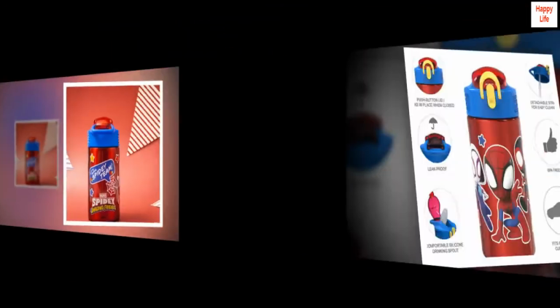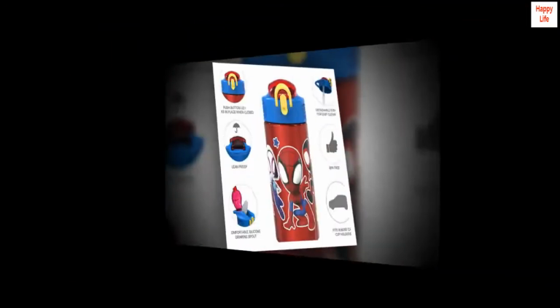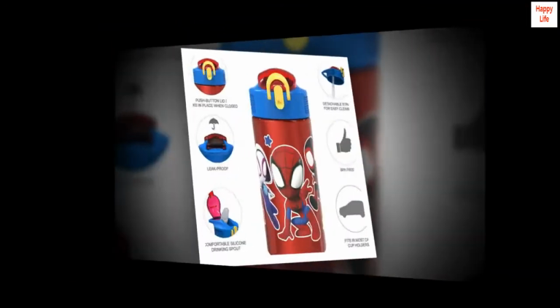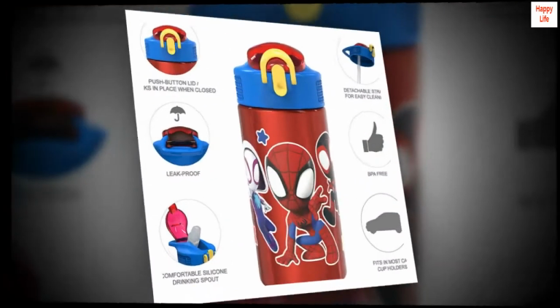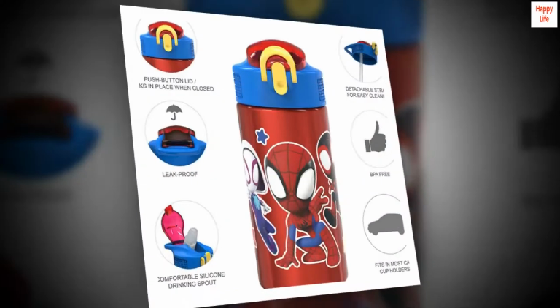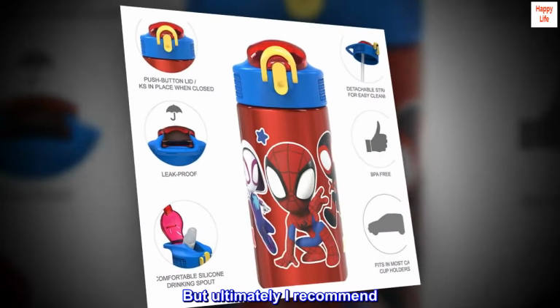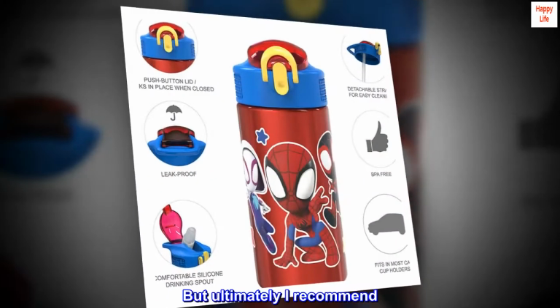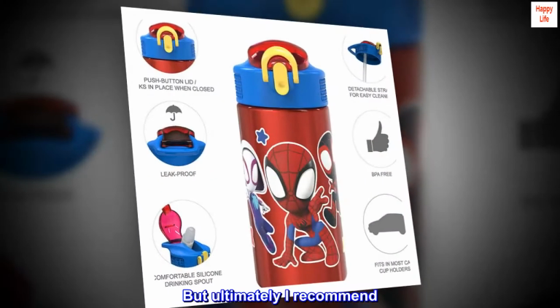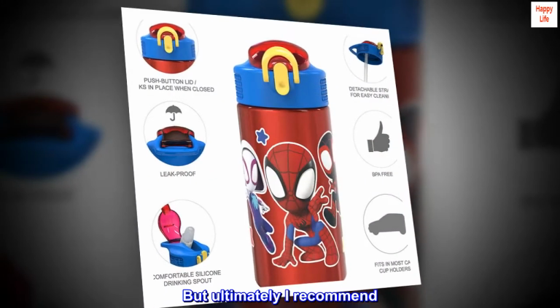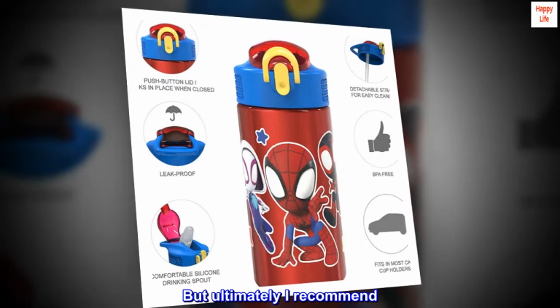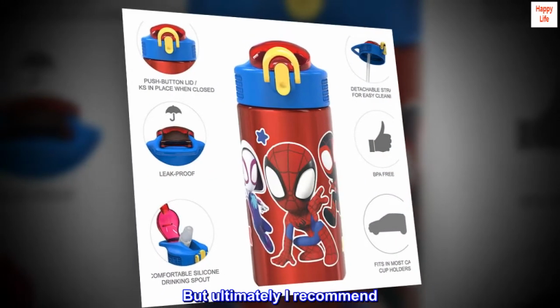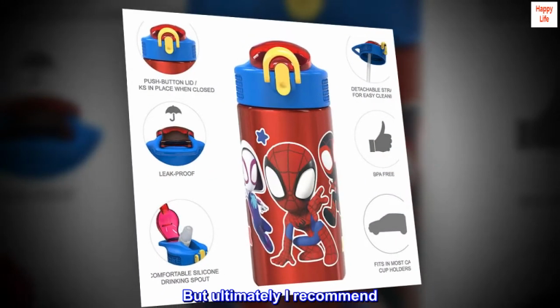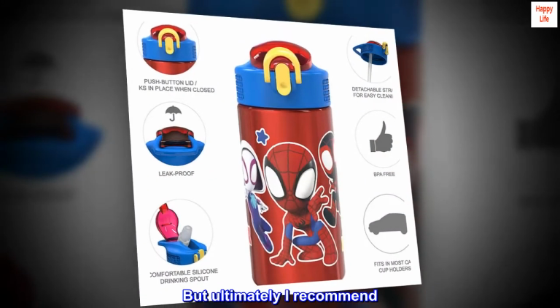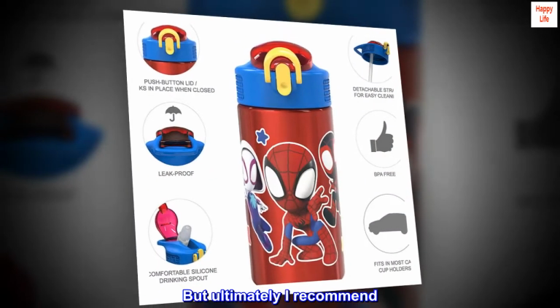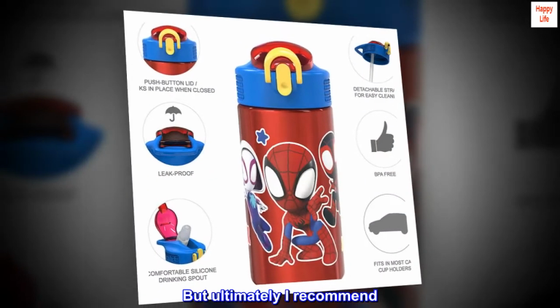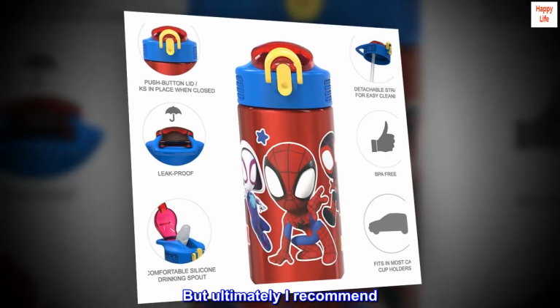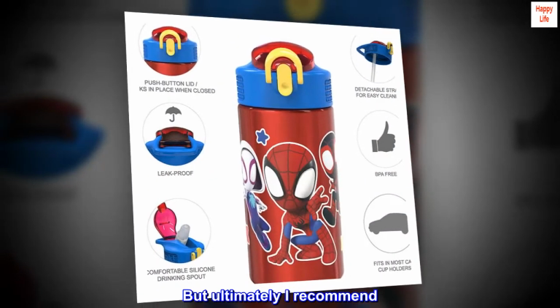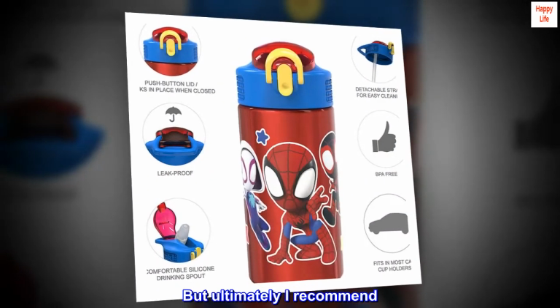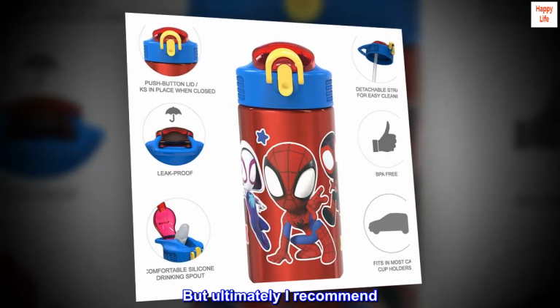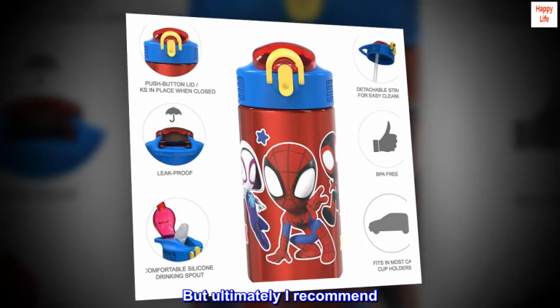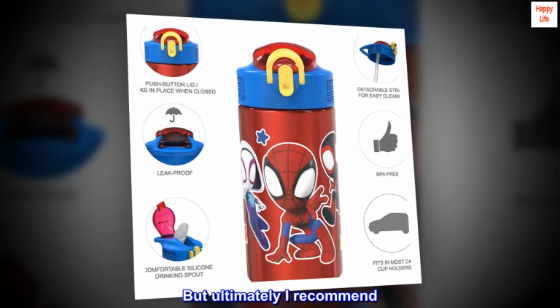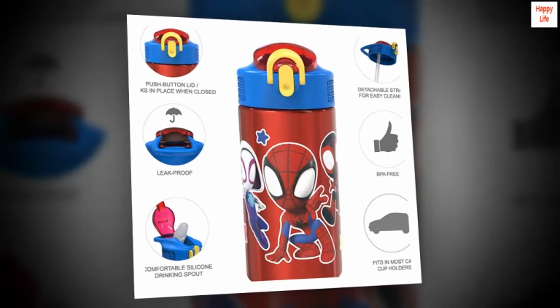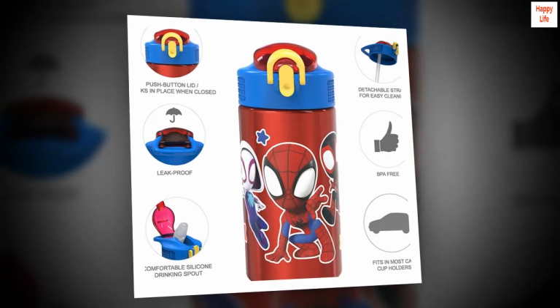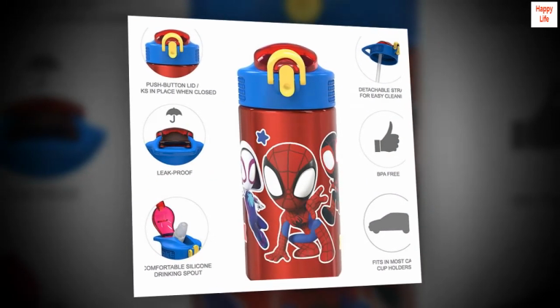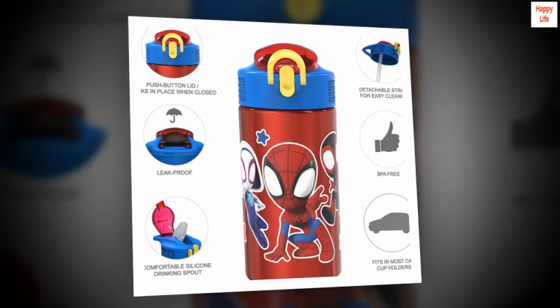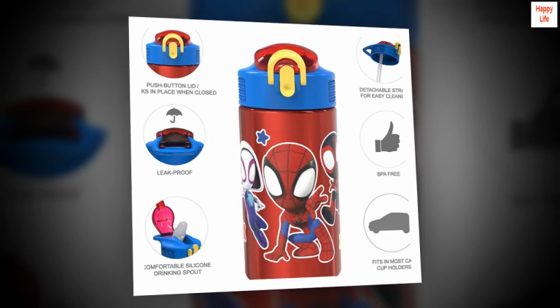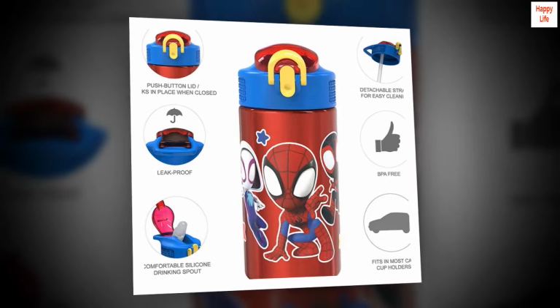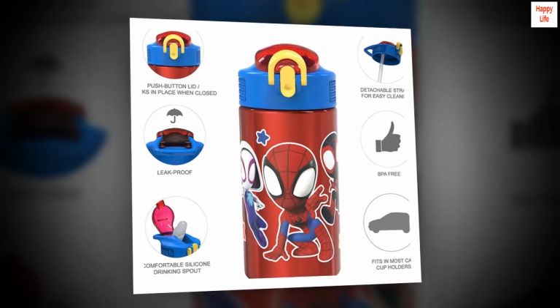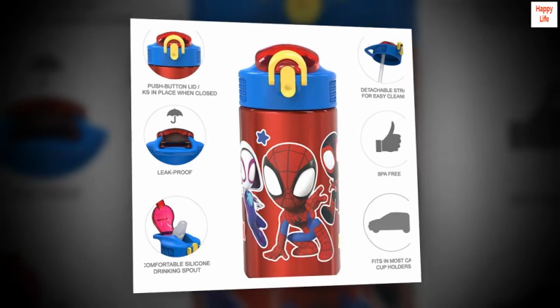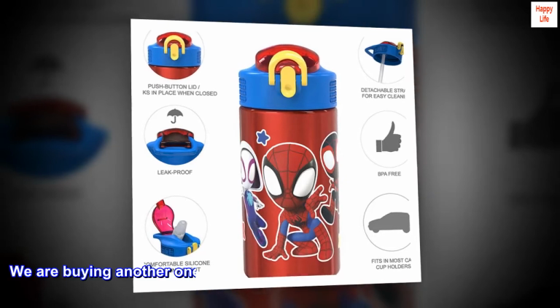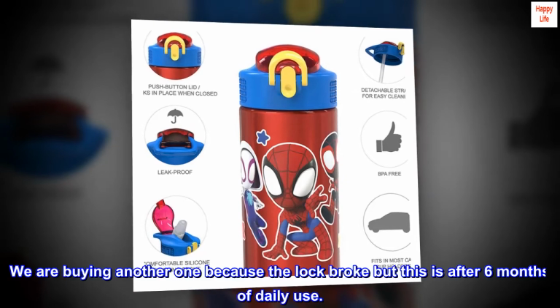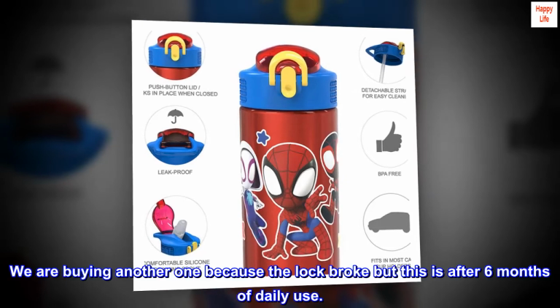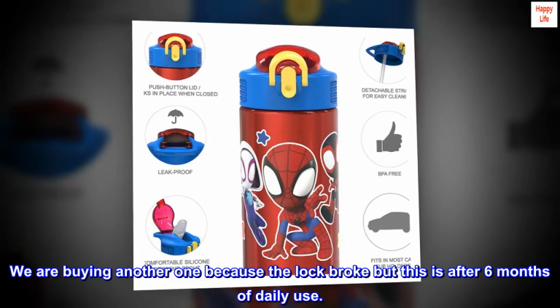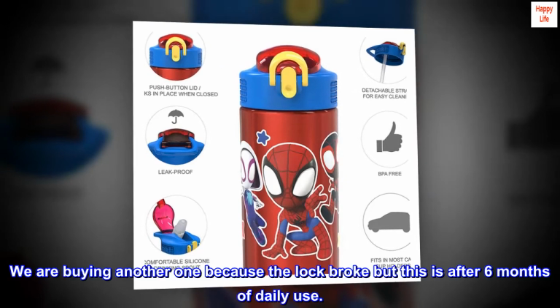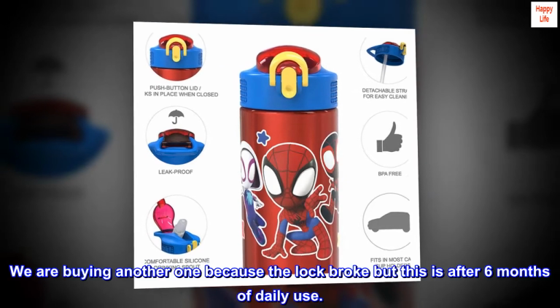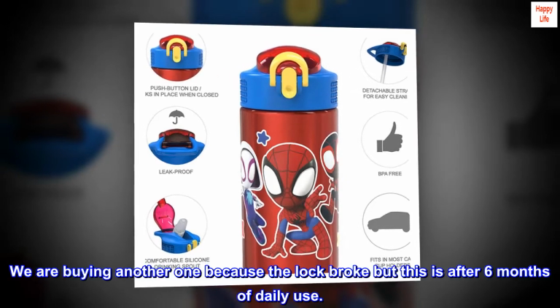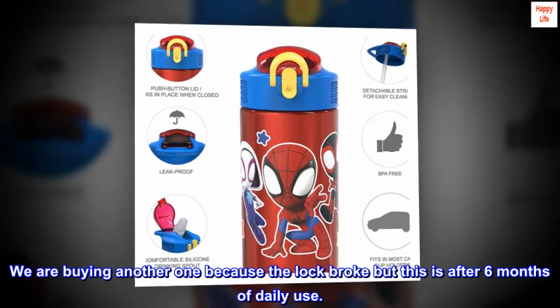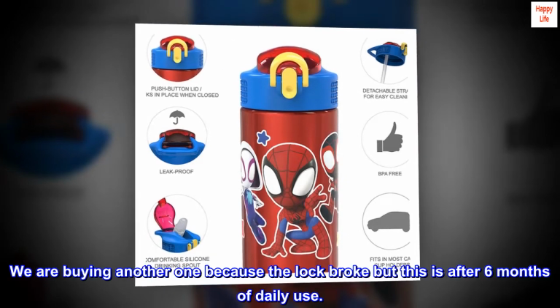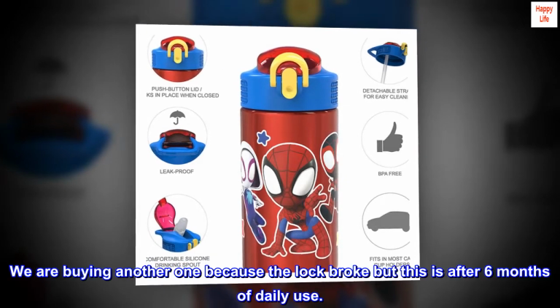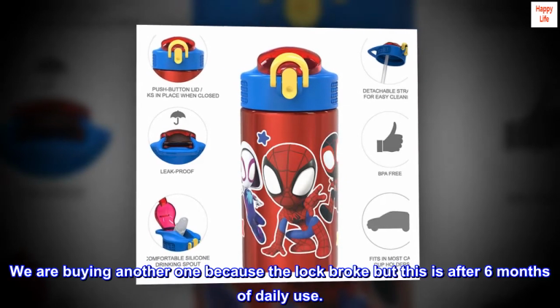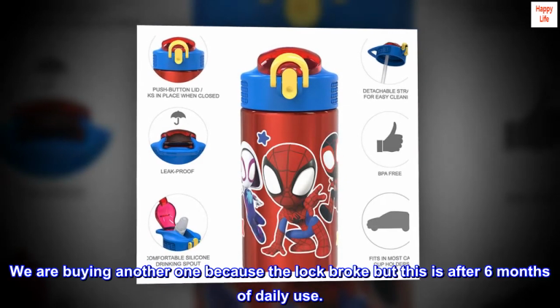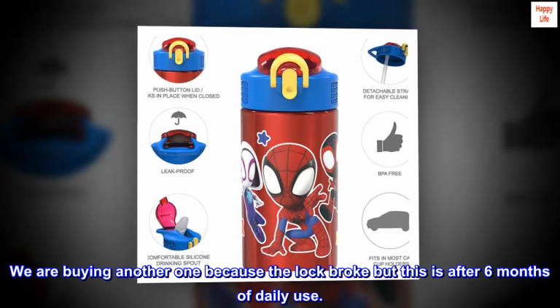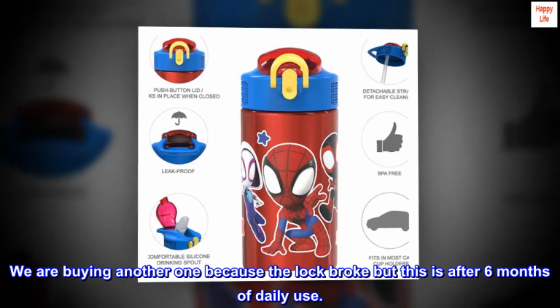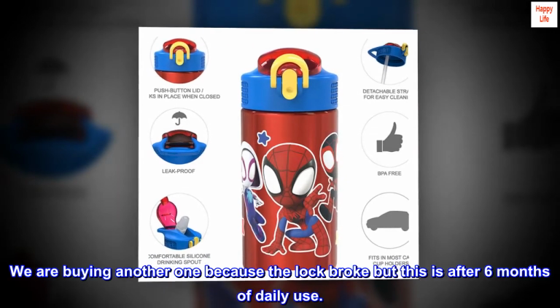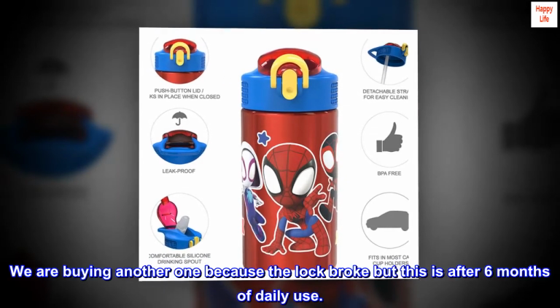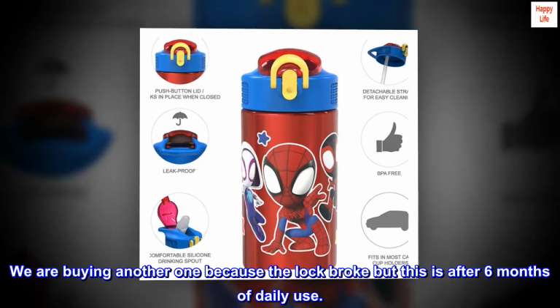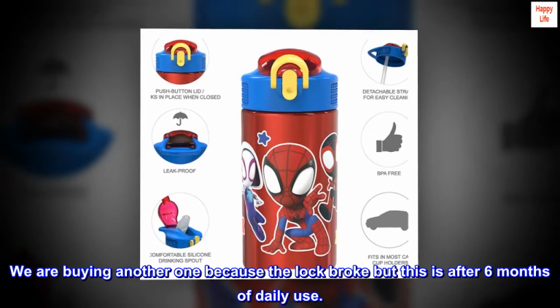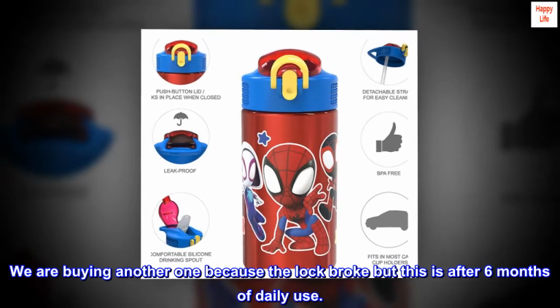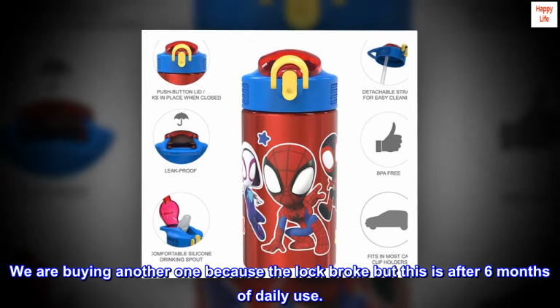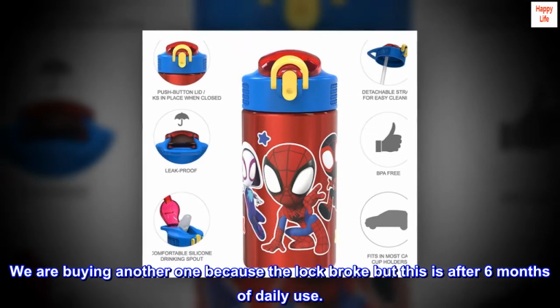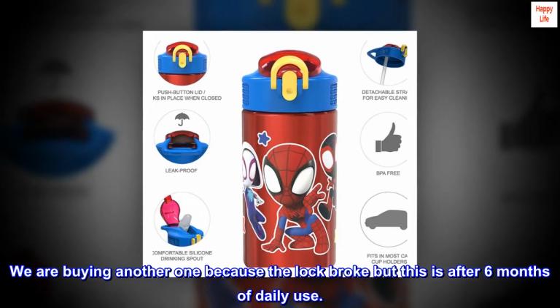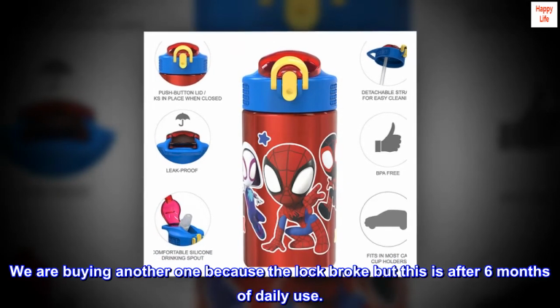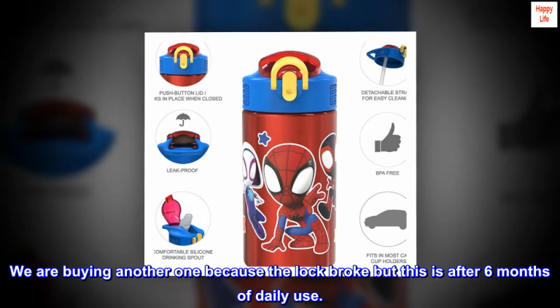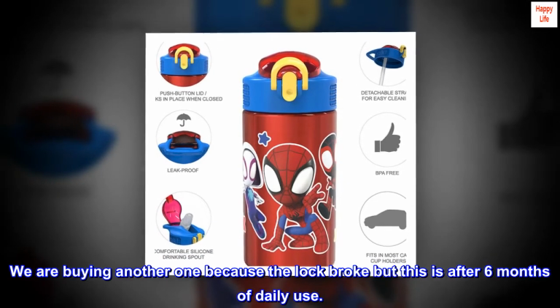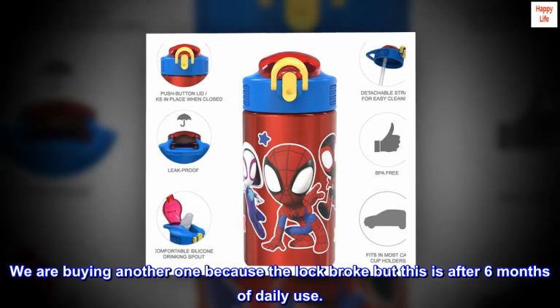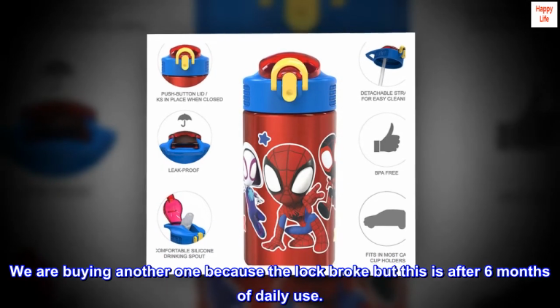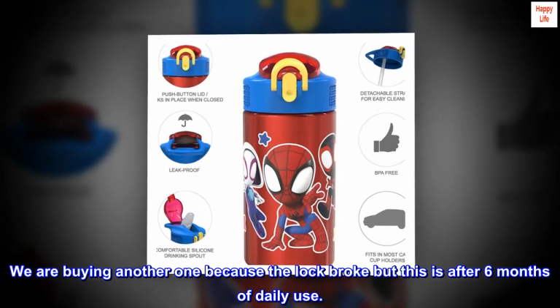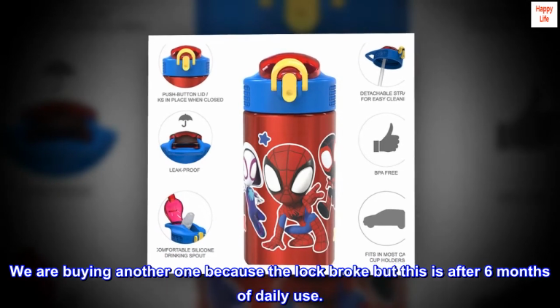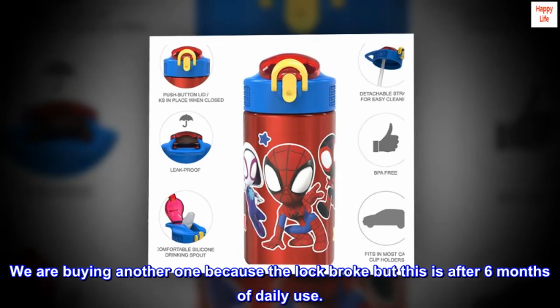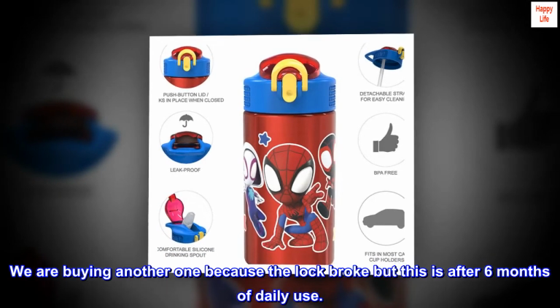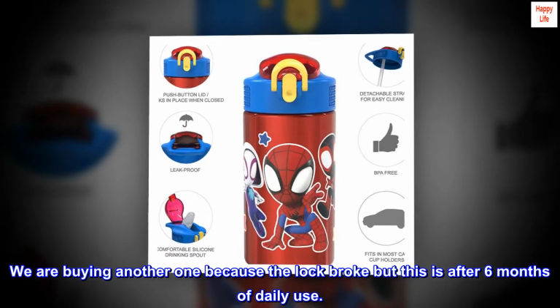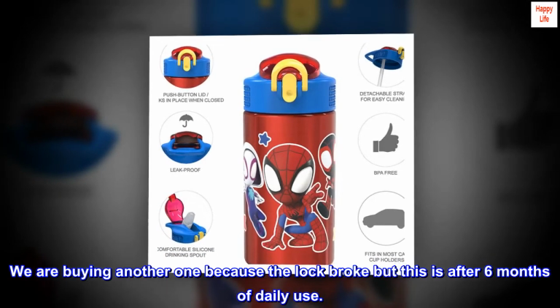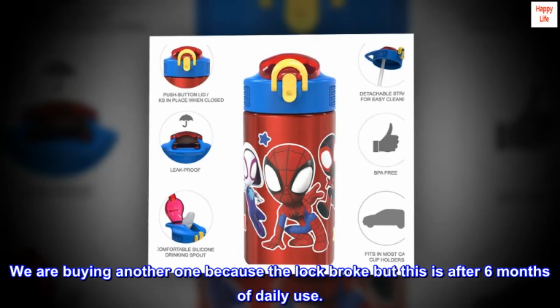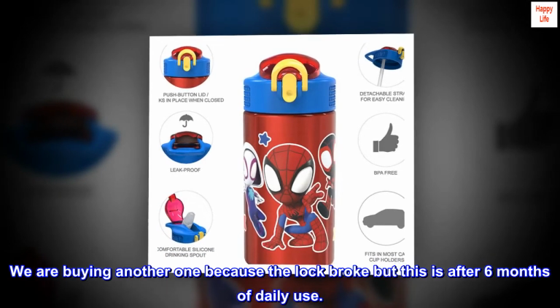But ultimately I recommend. We are buying another one because the lock broke, but this is after 6 months of daily use.